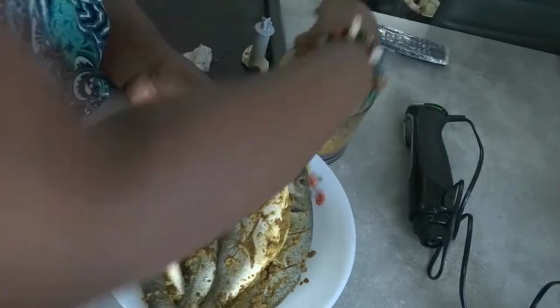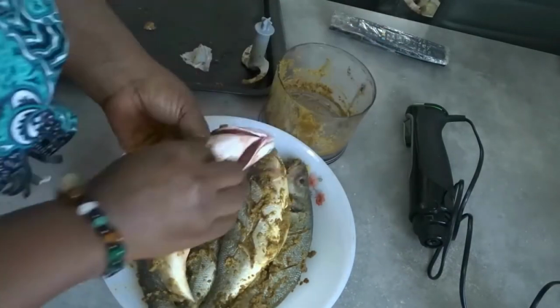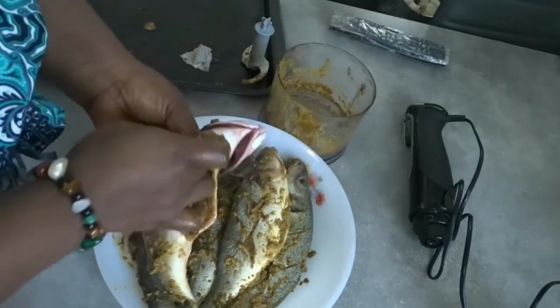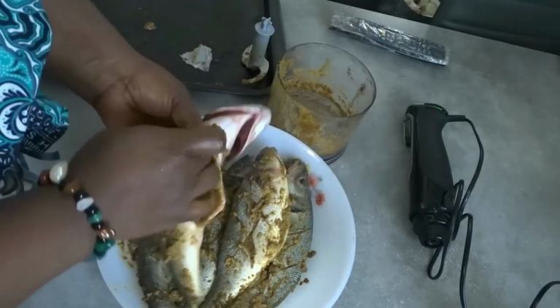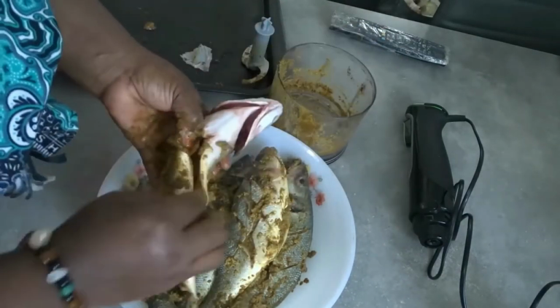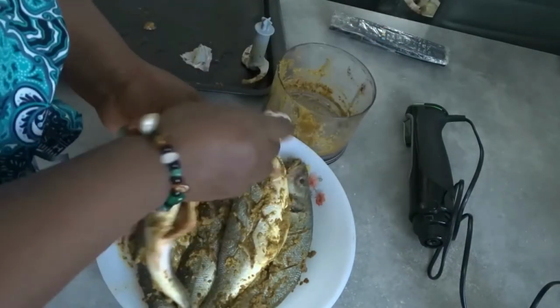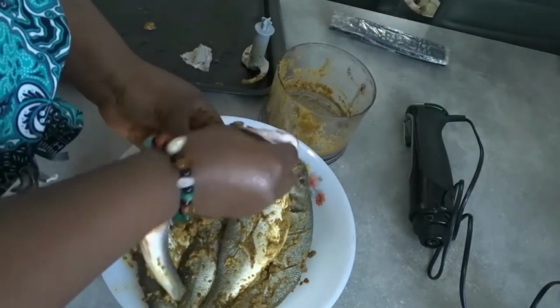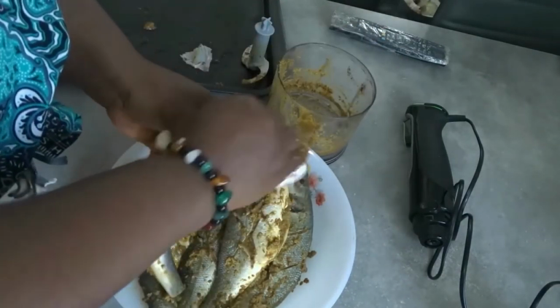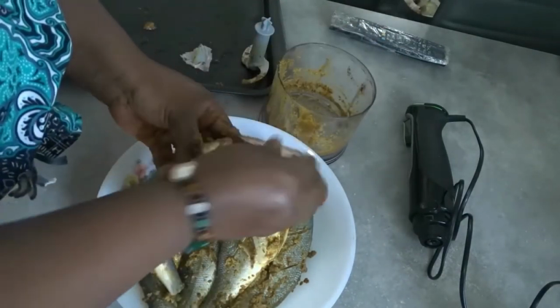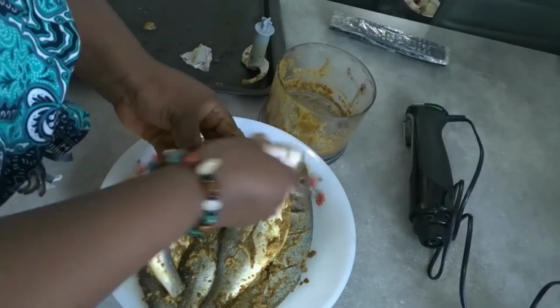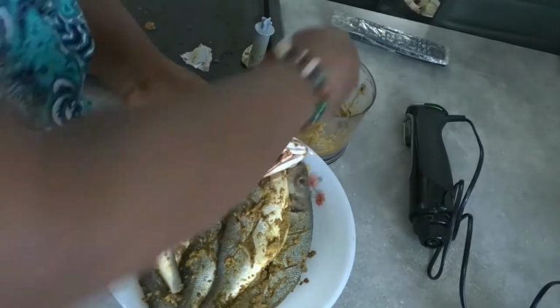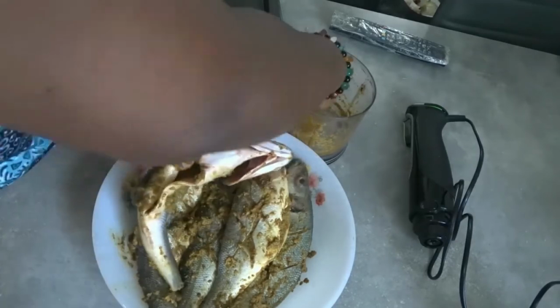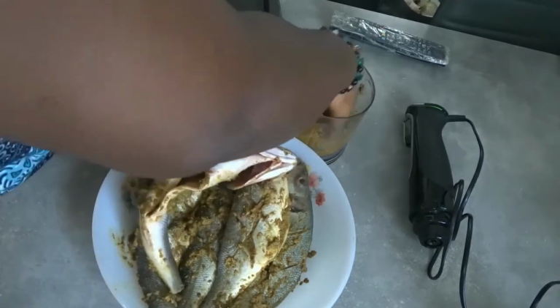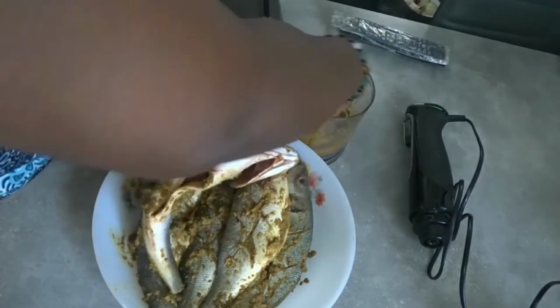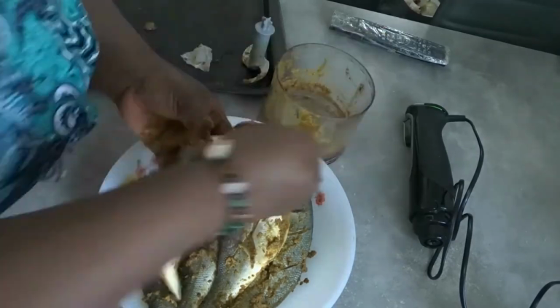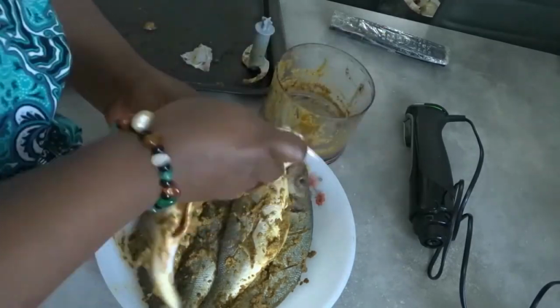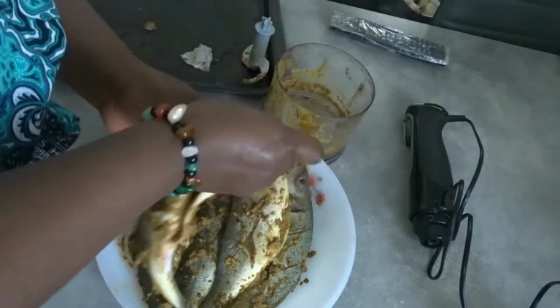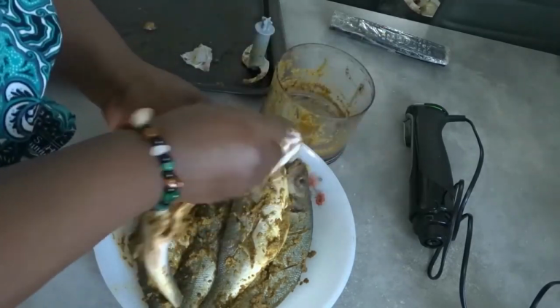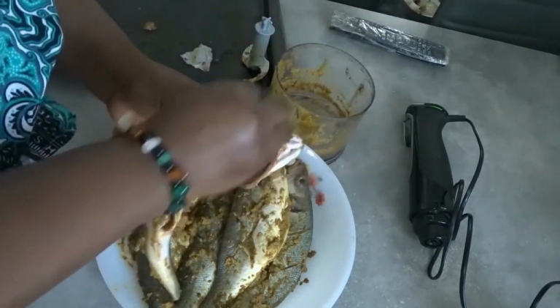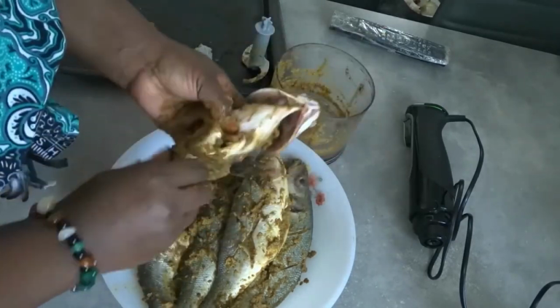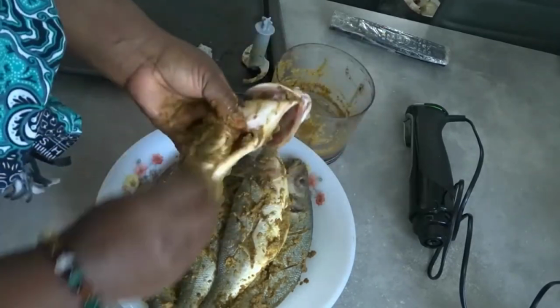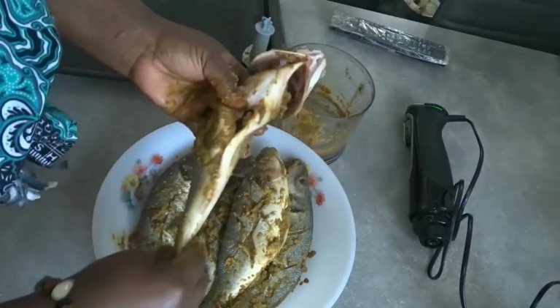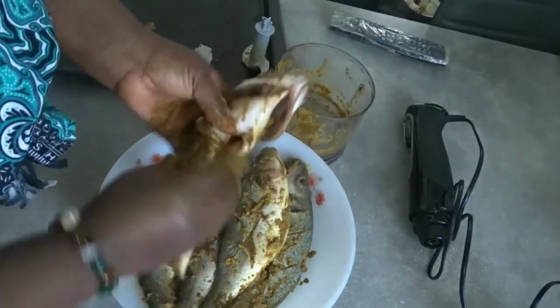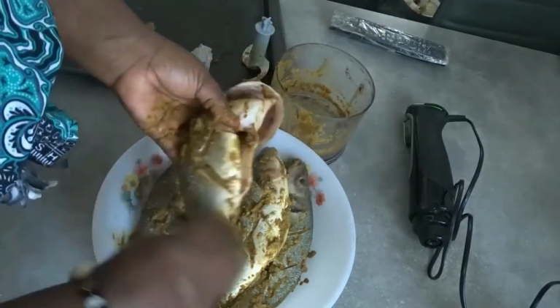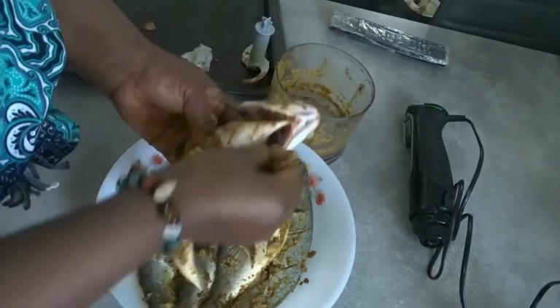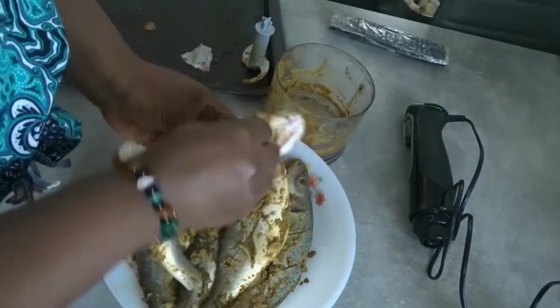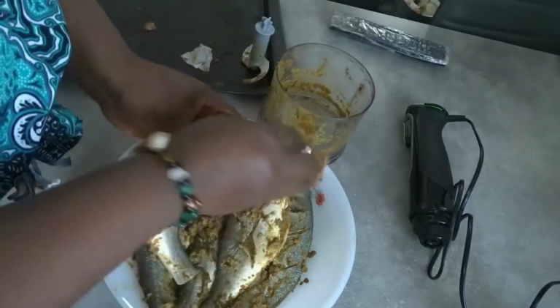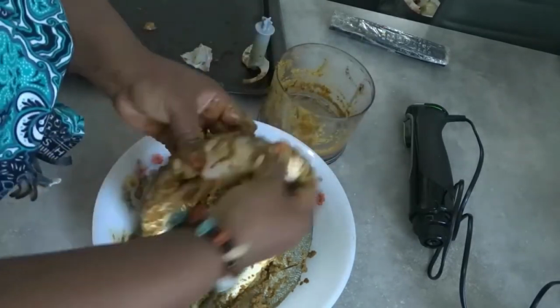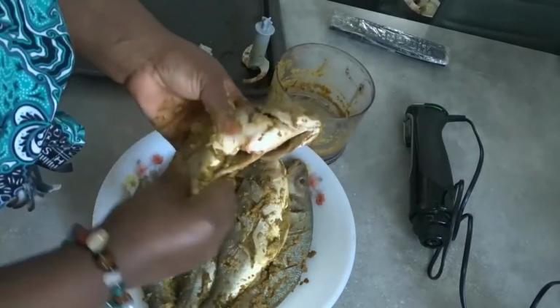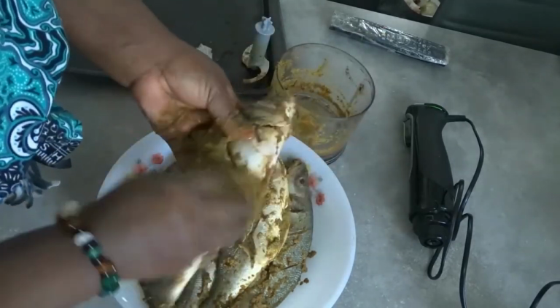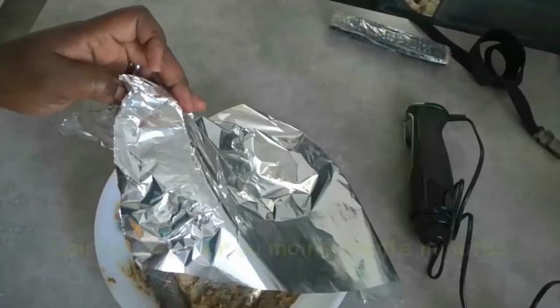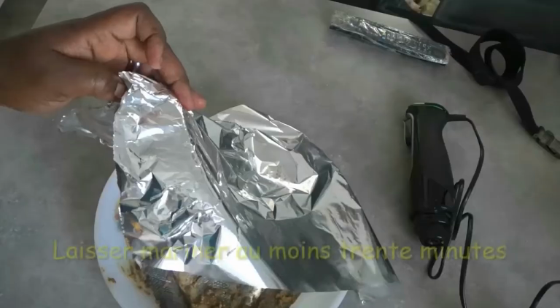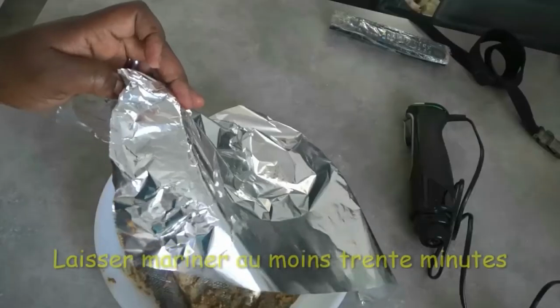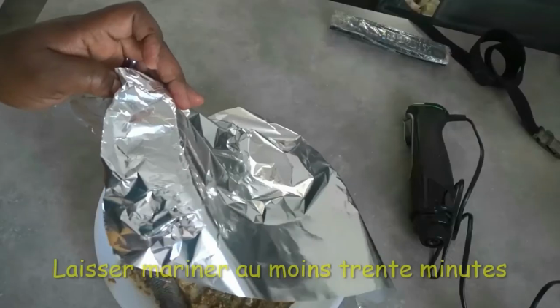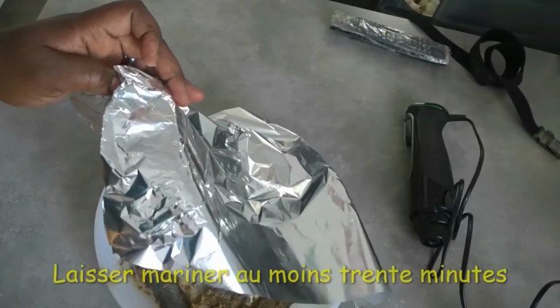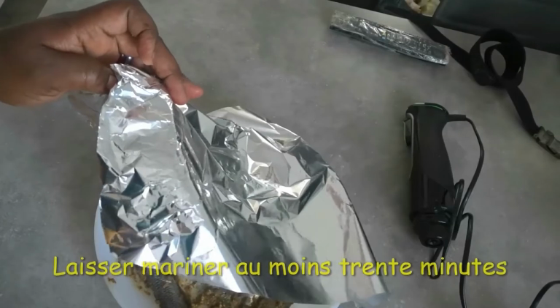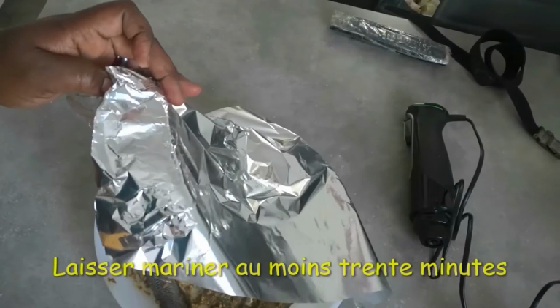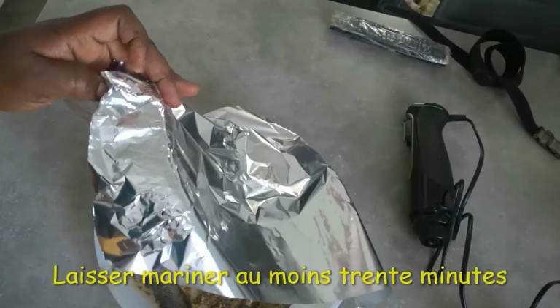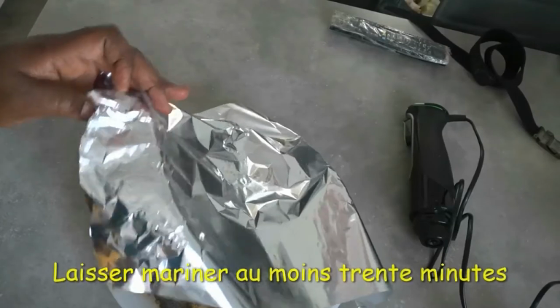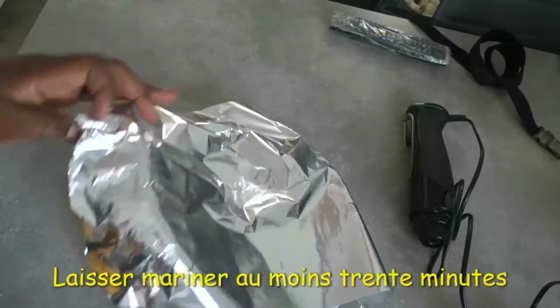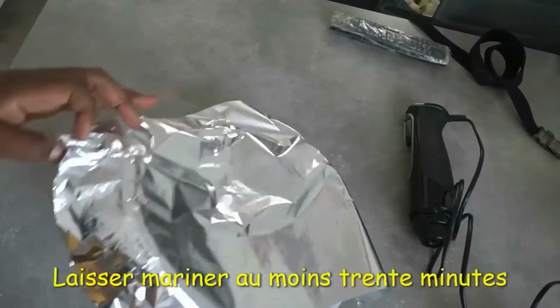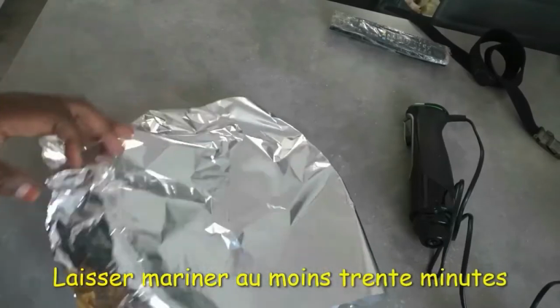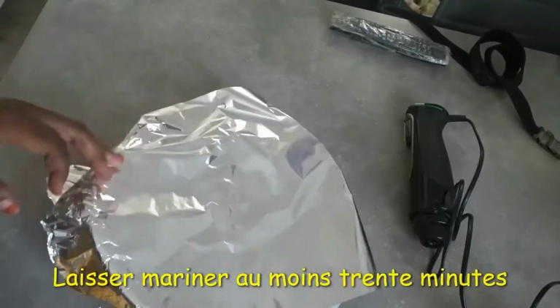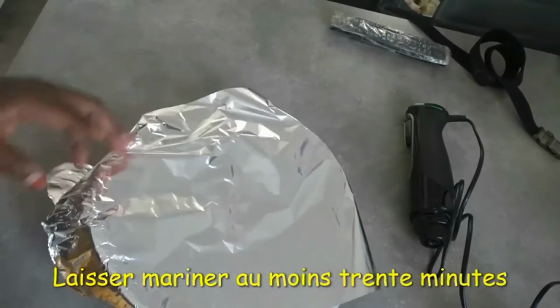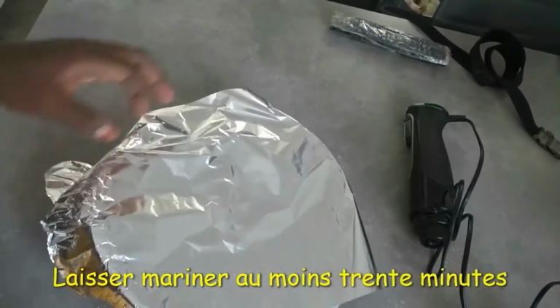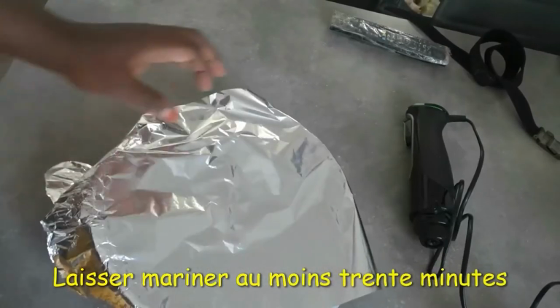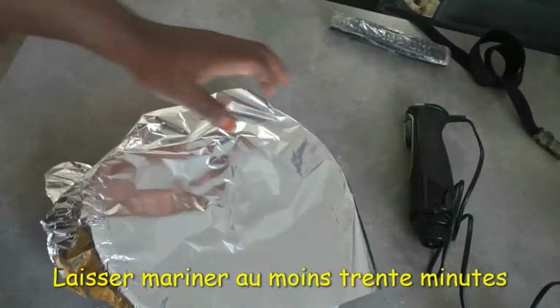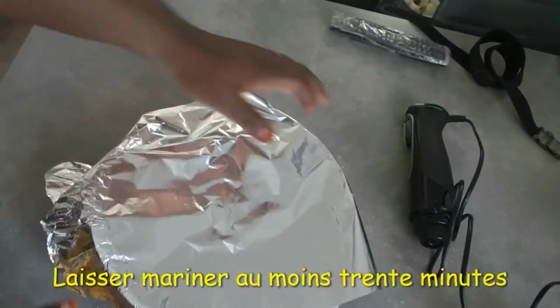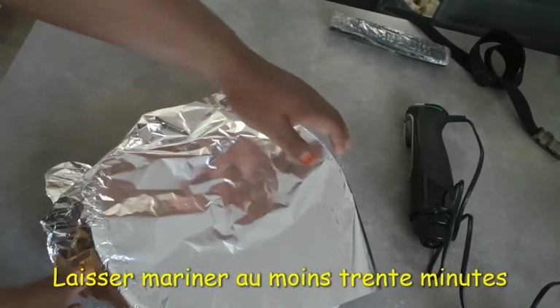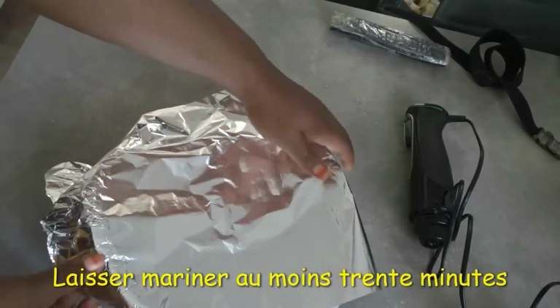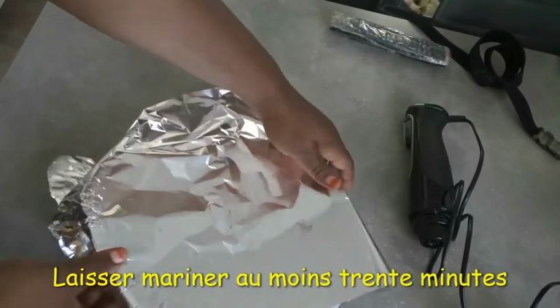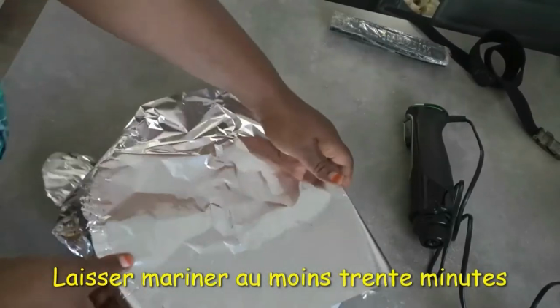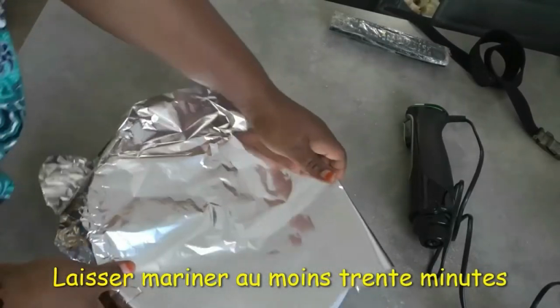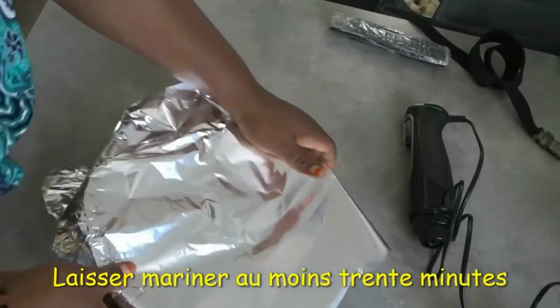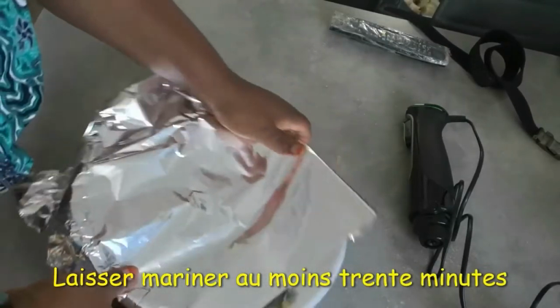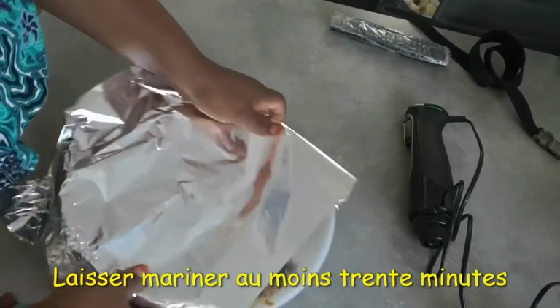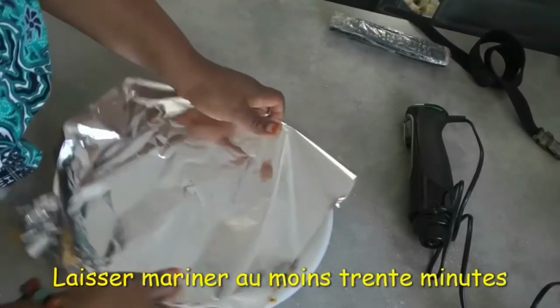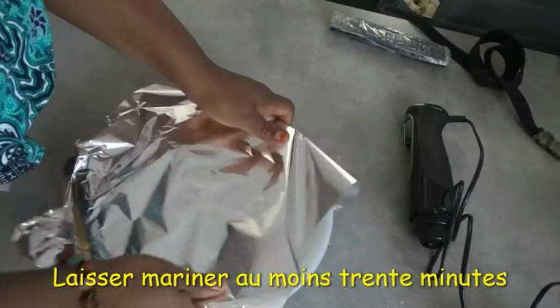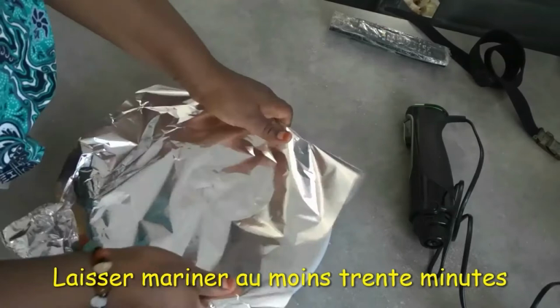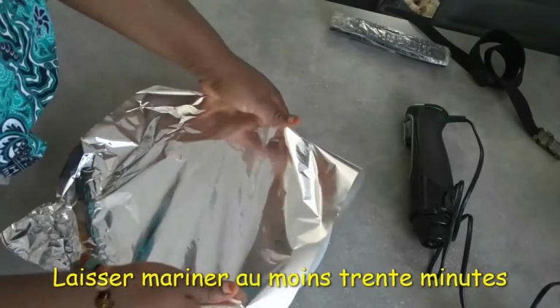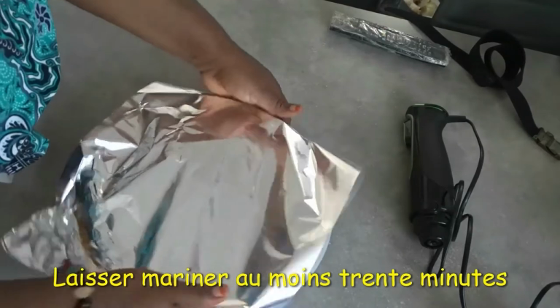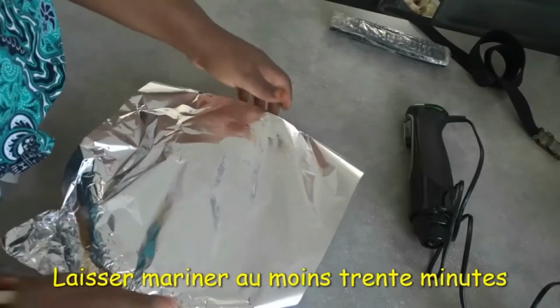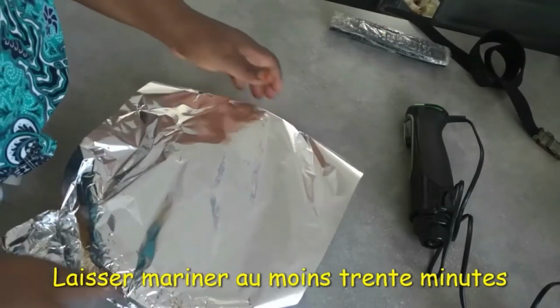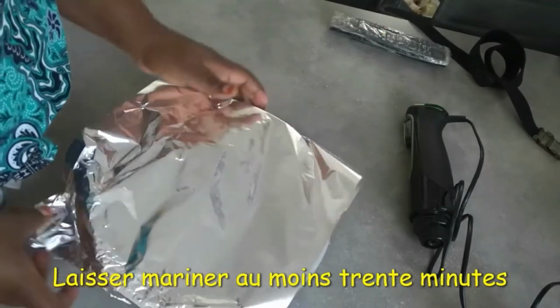We do have fruits and legumes that are added to it, so try as much as possible to keep it healthy.